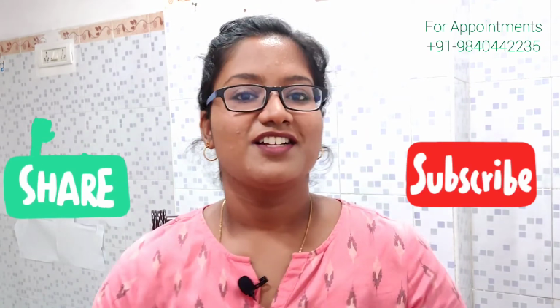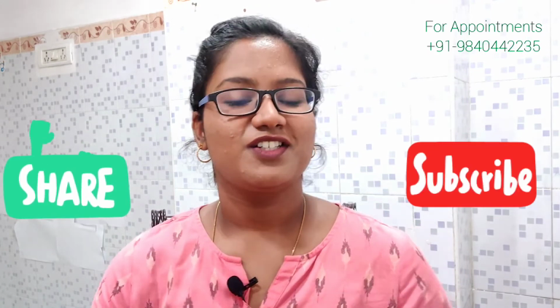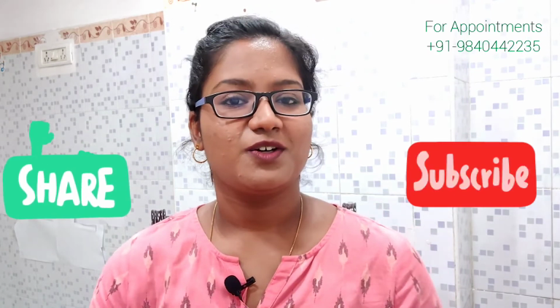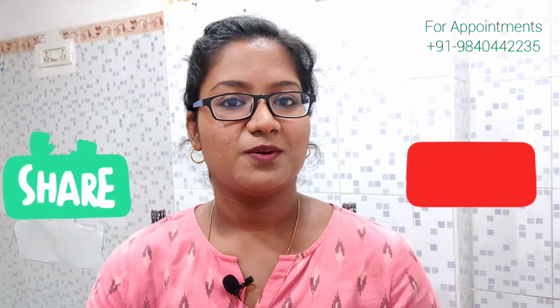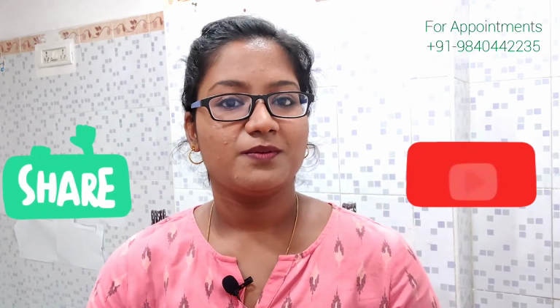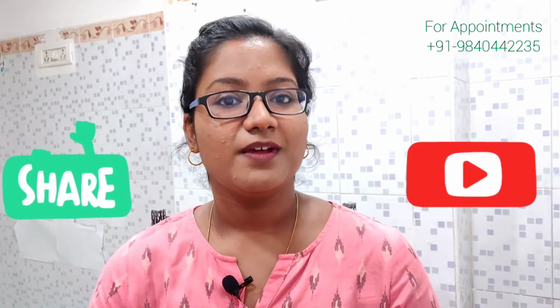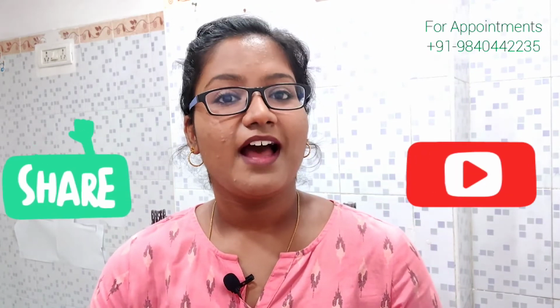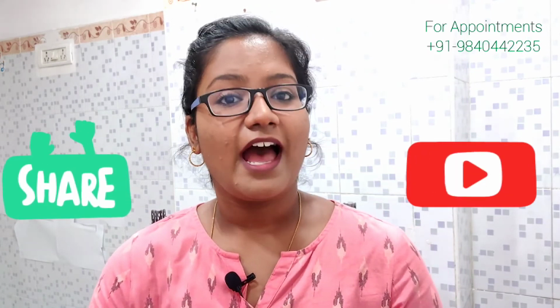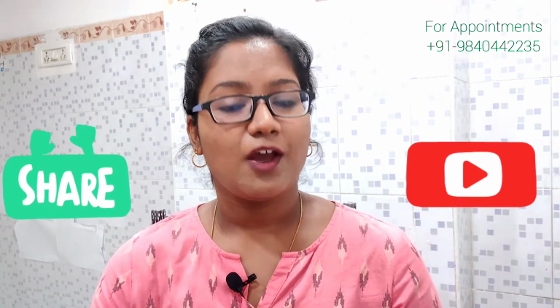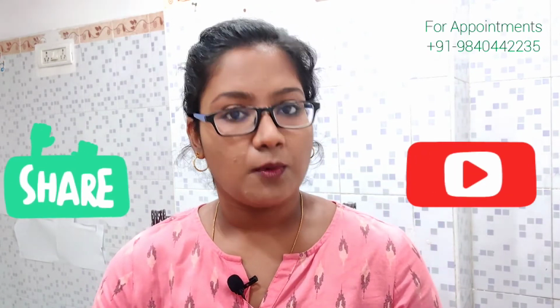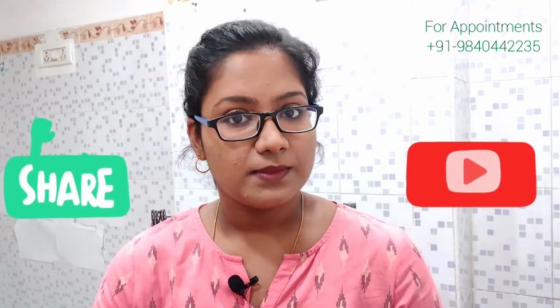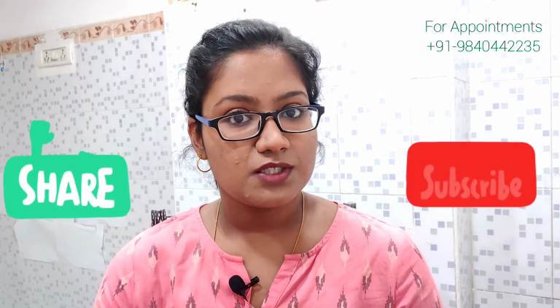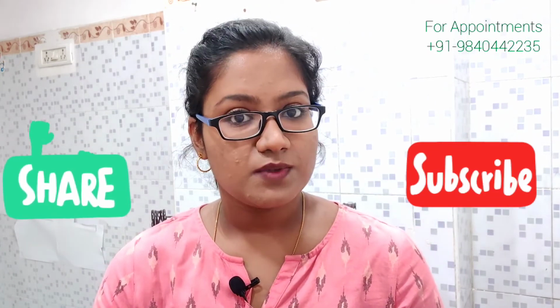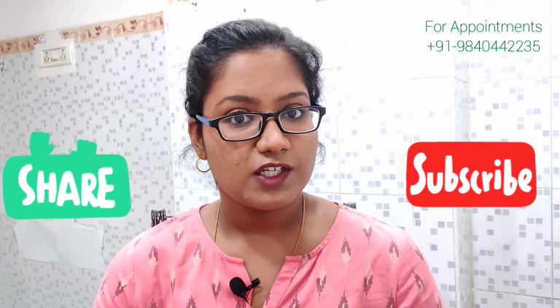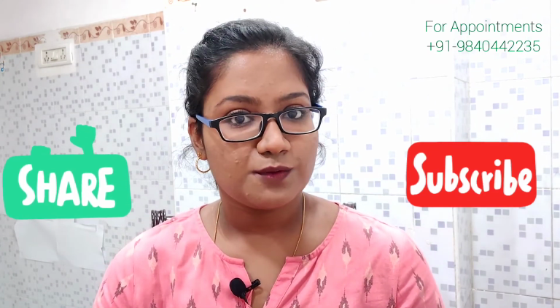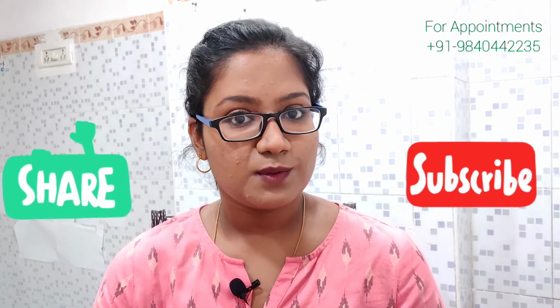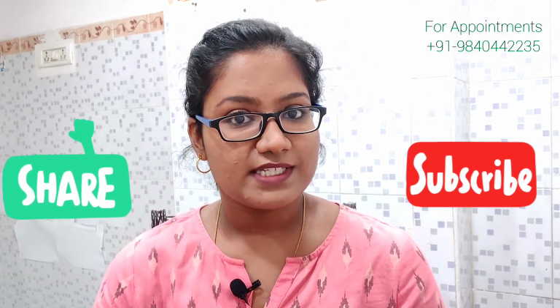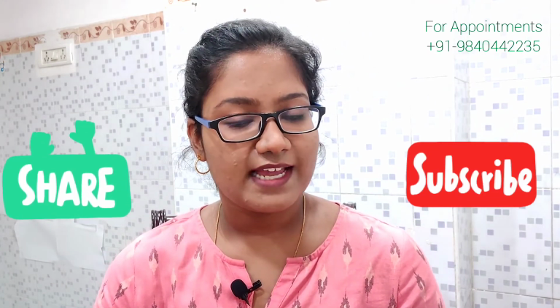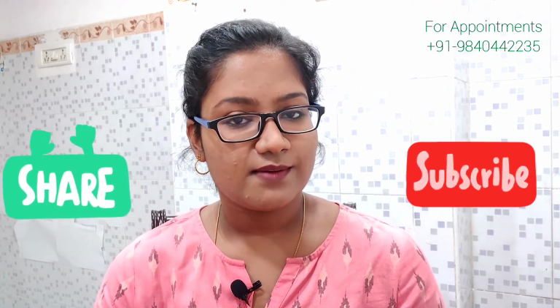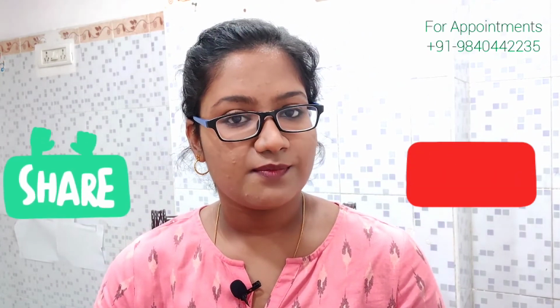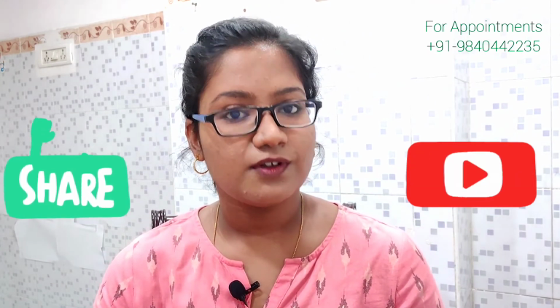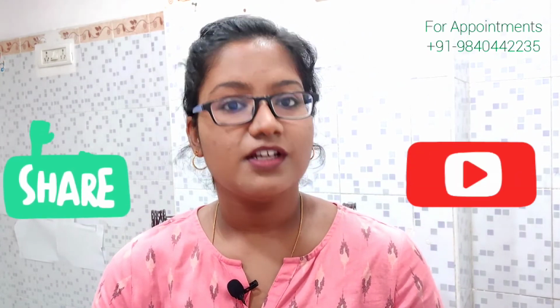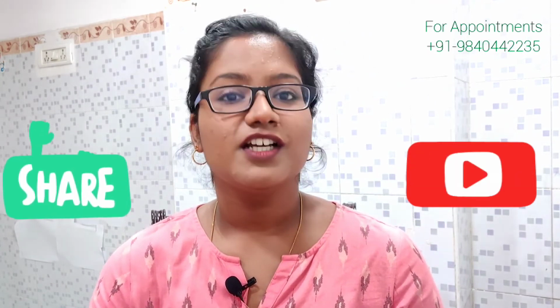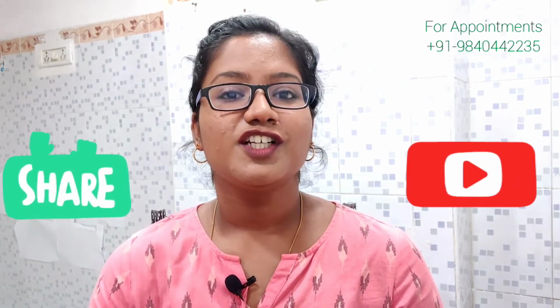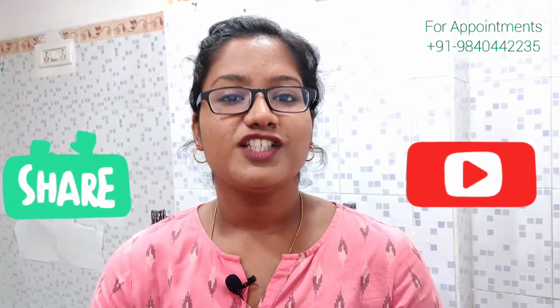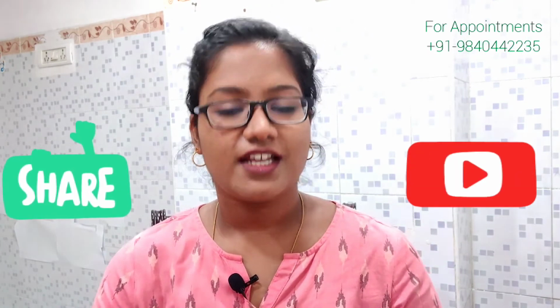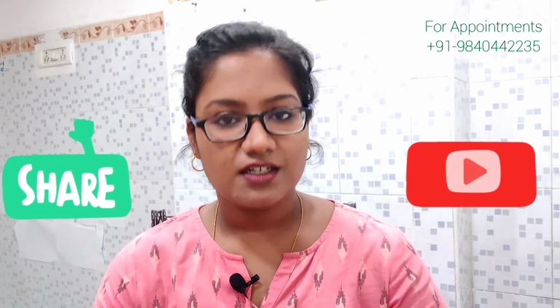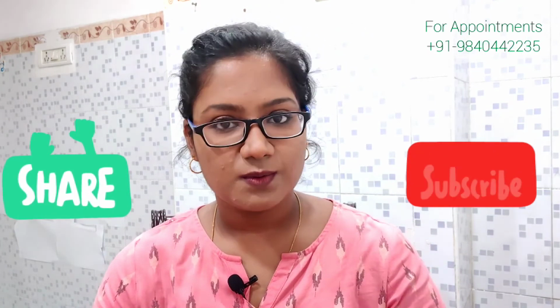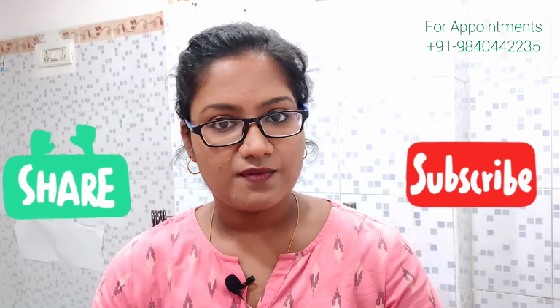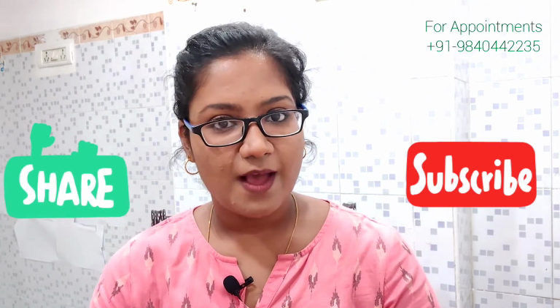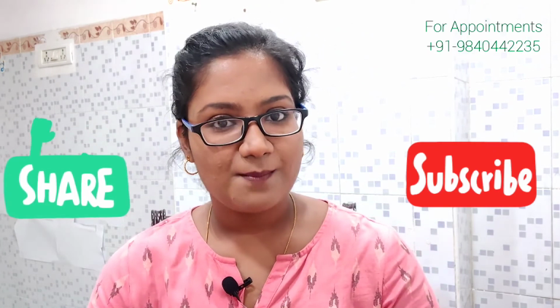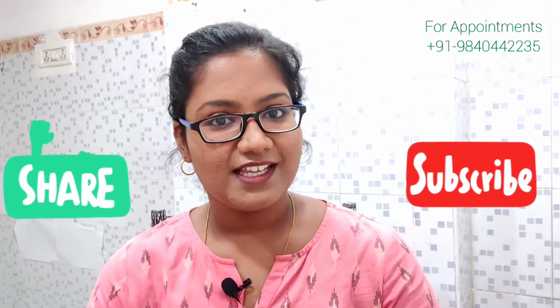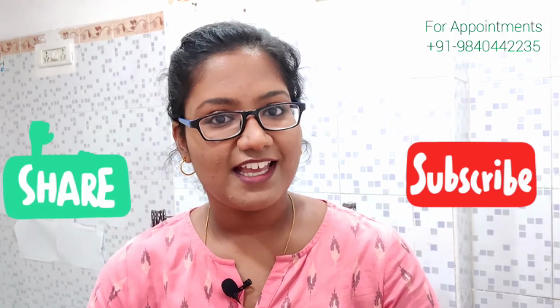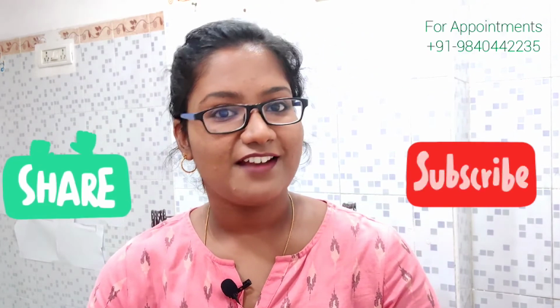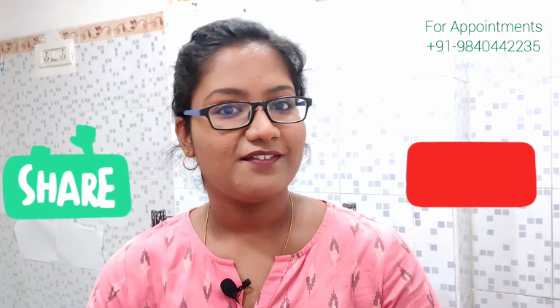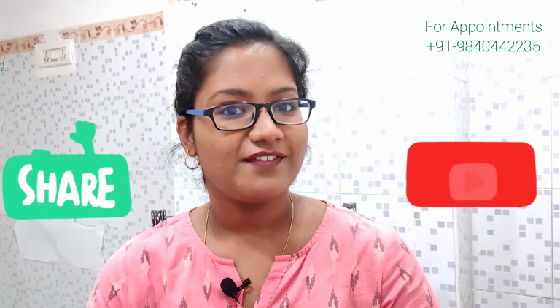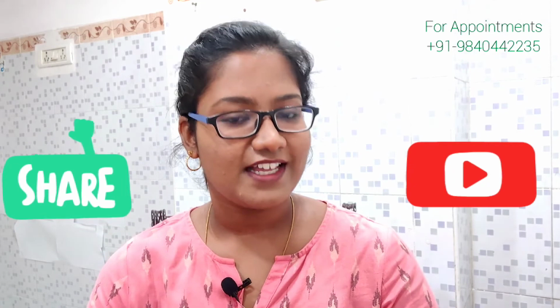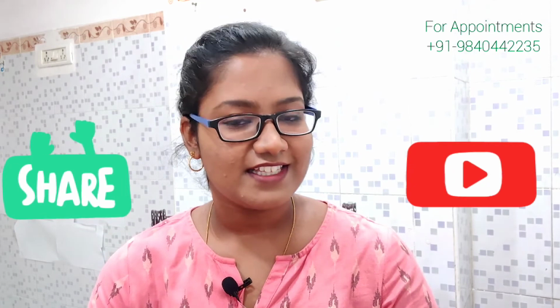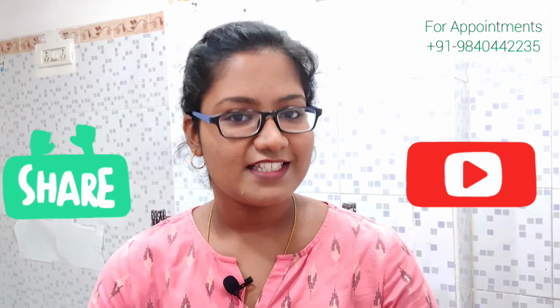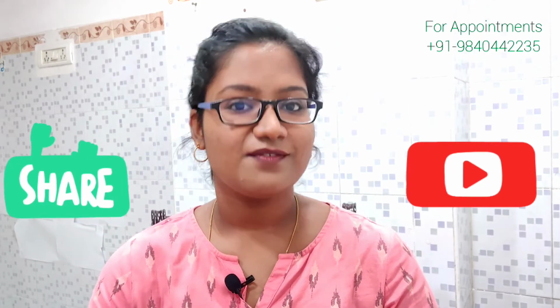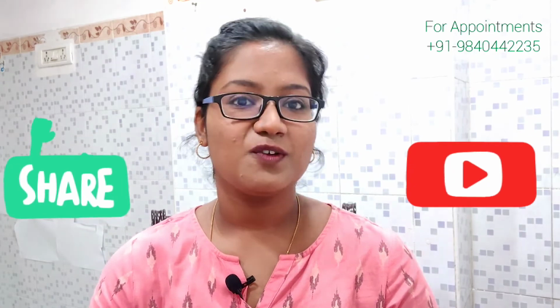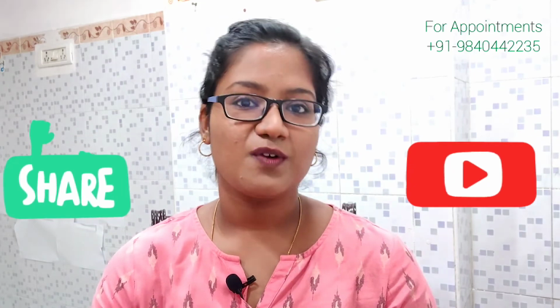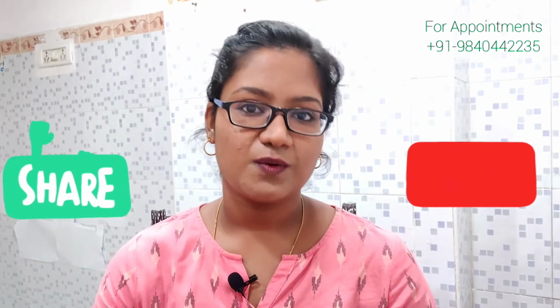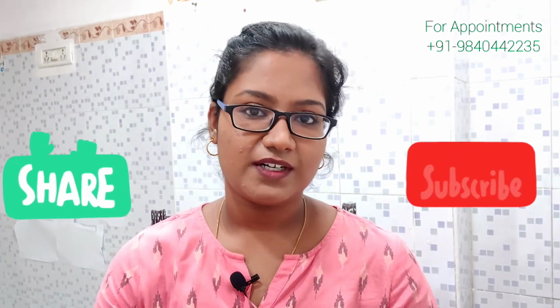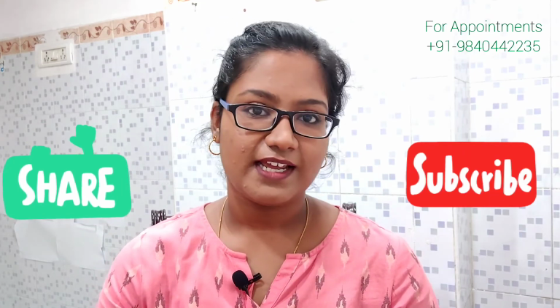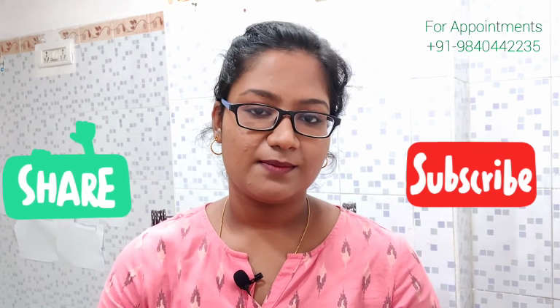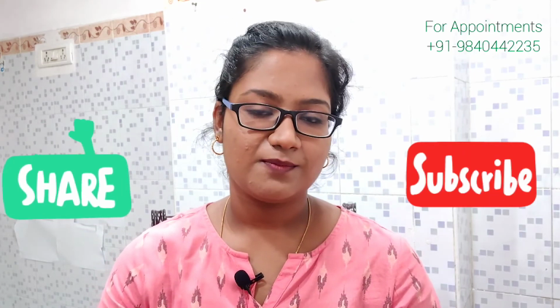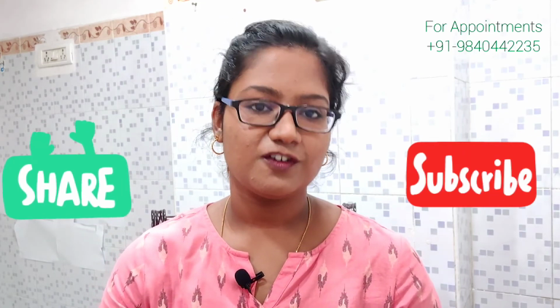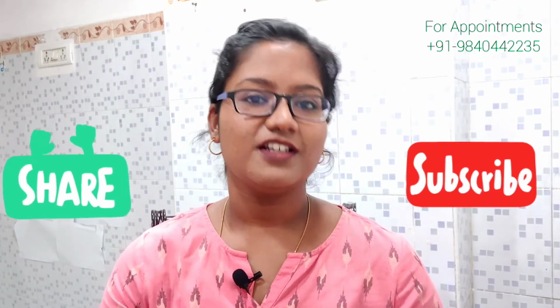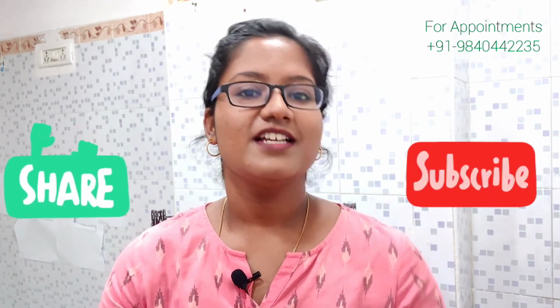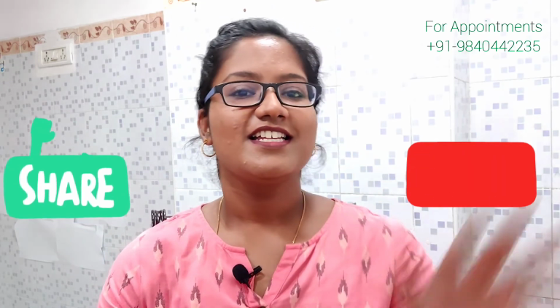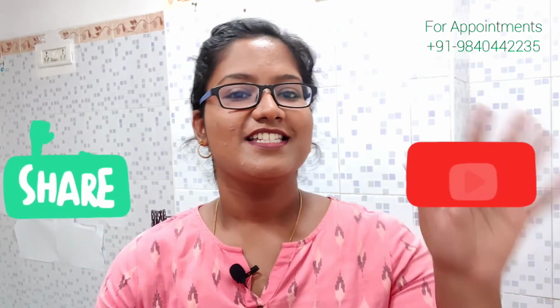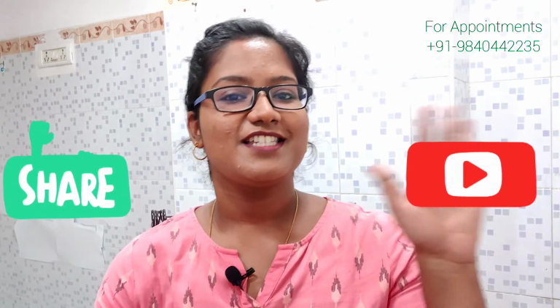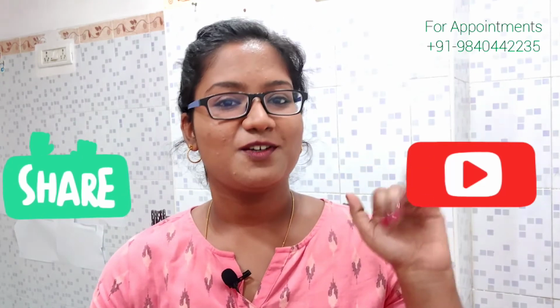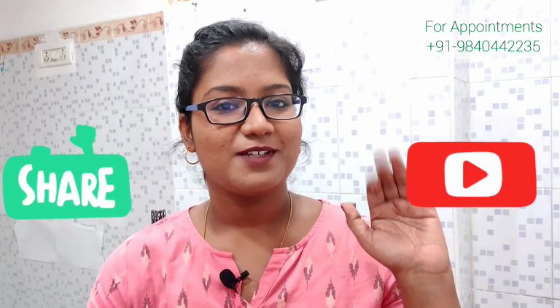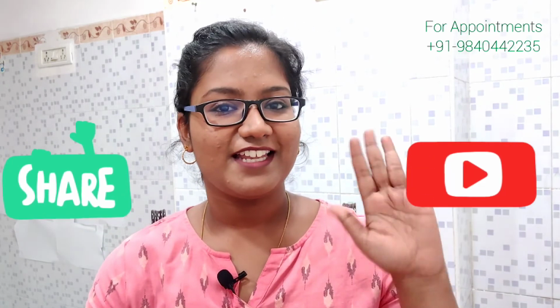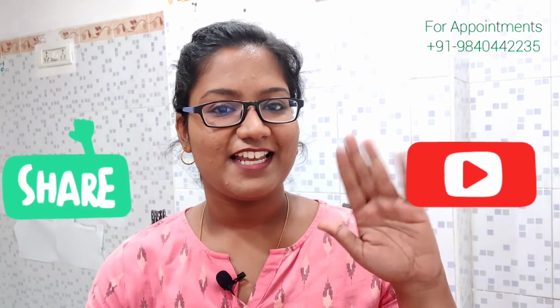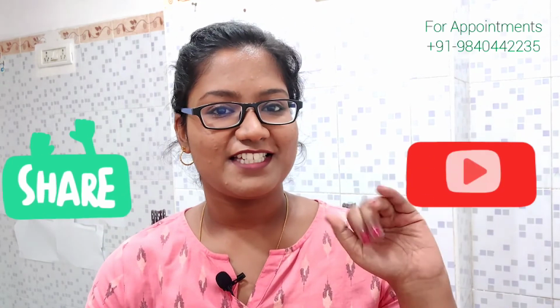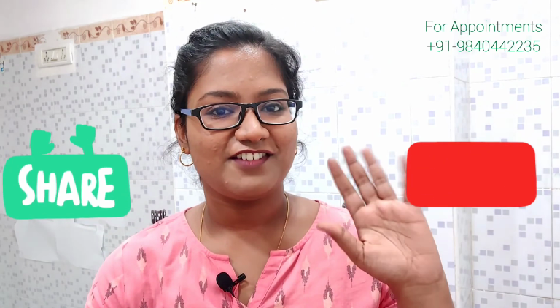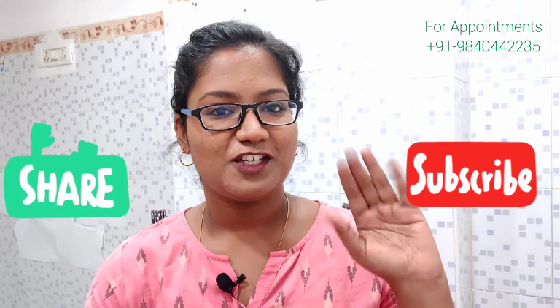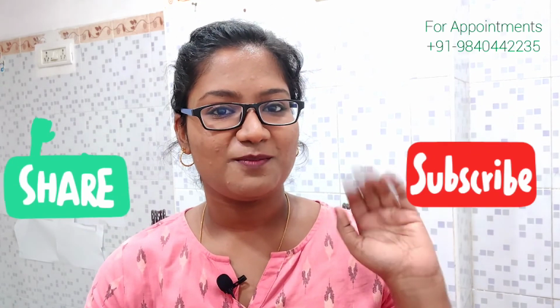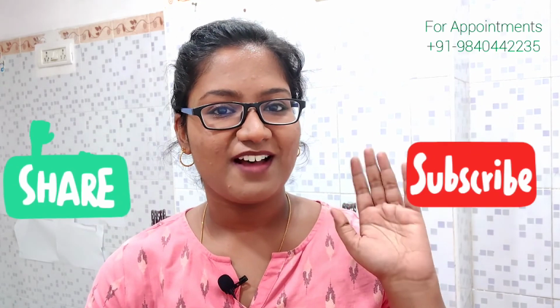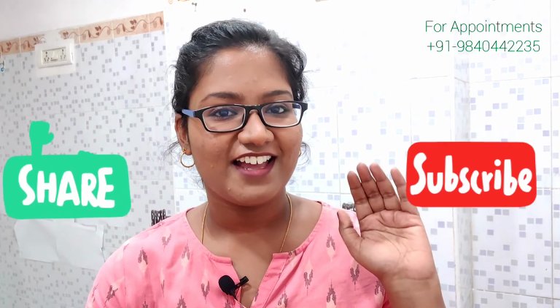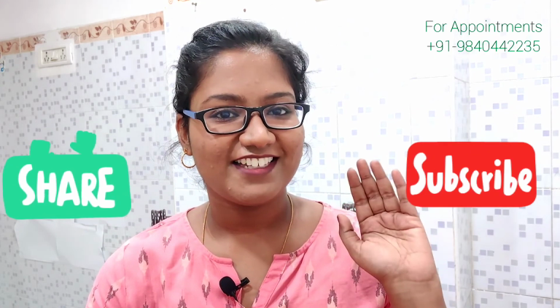I hope this video was helpful. Share it with family and friends if you found it helpful. See you in the next video. Bye!